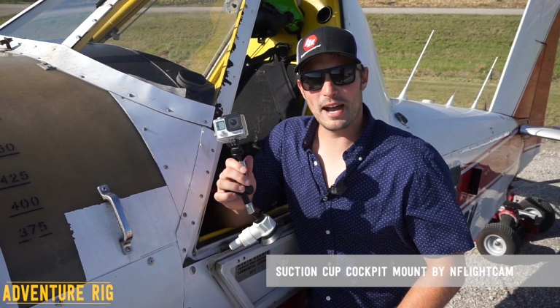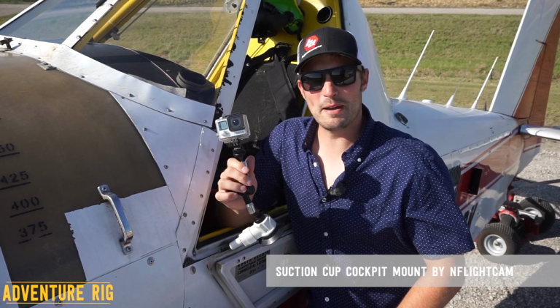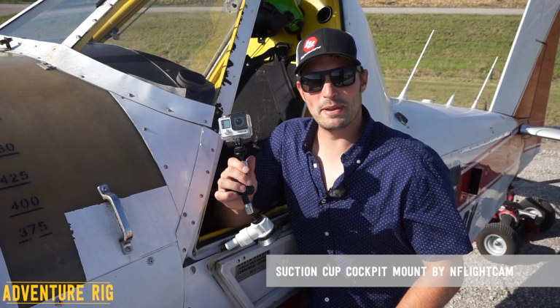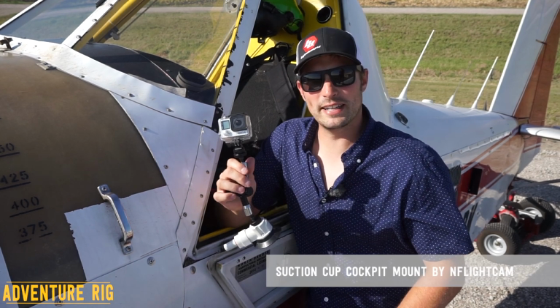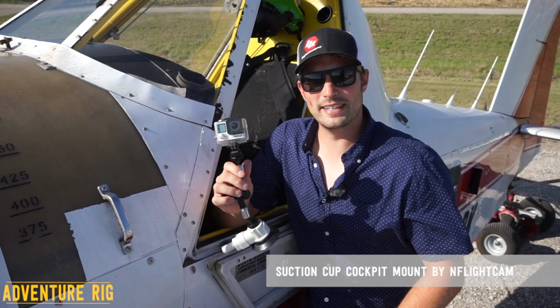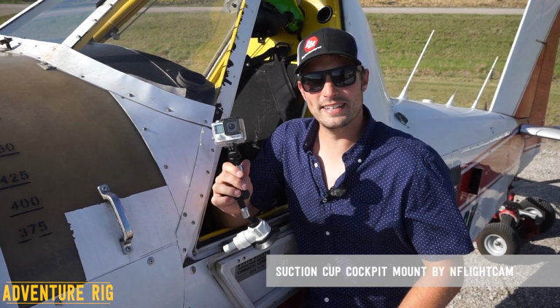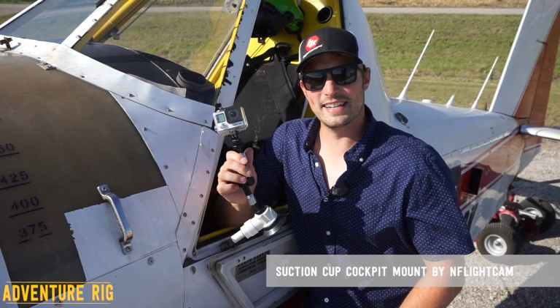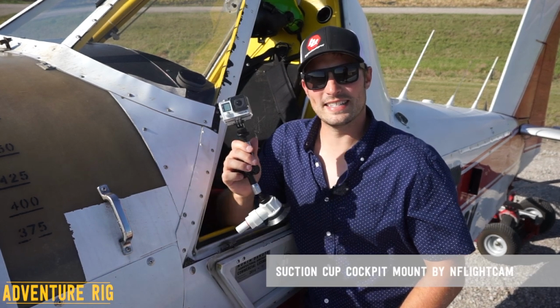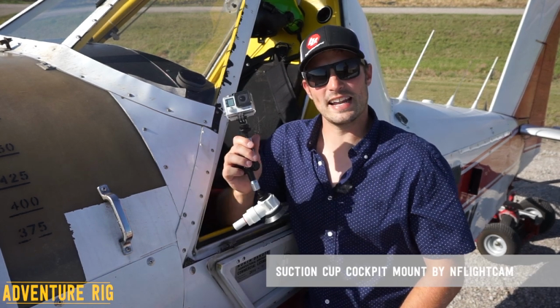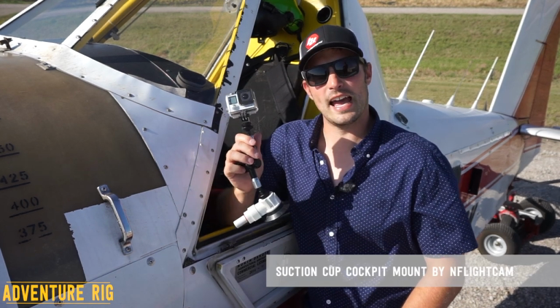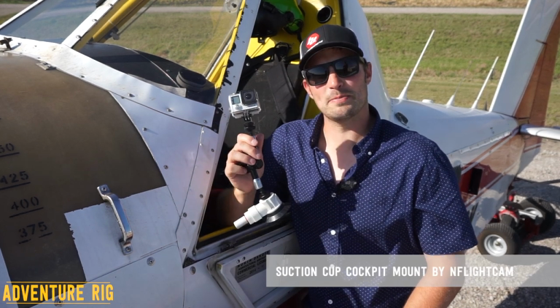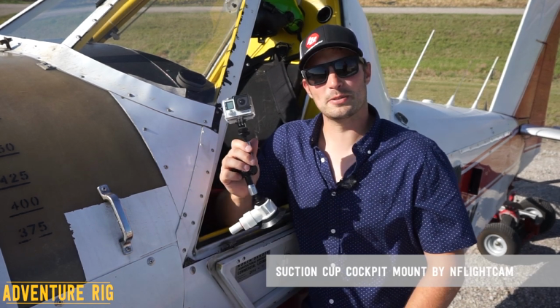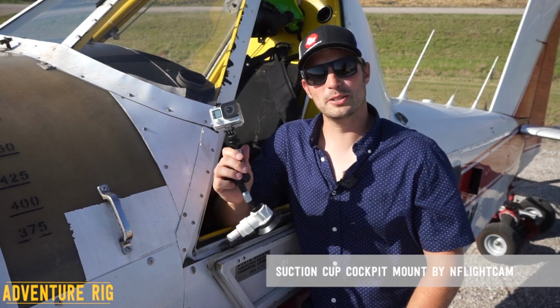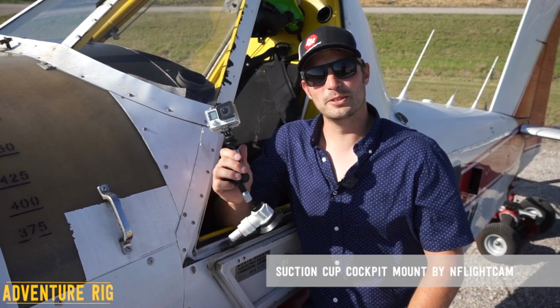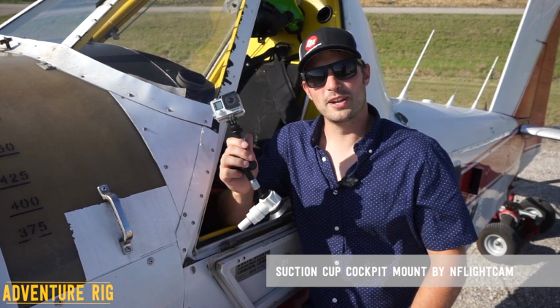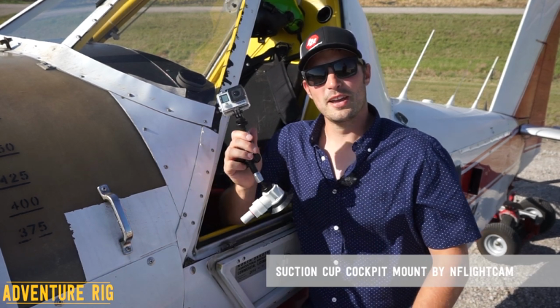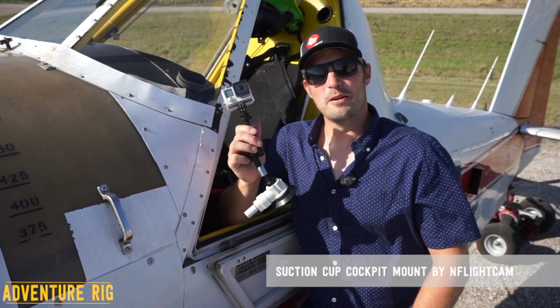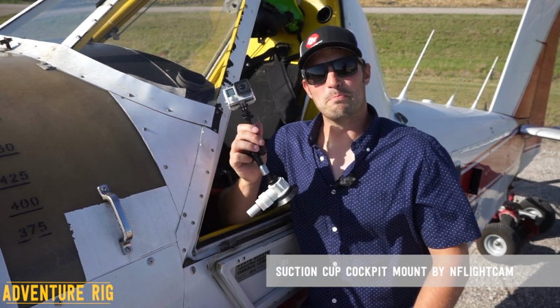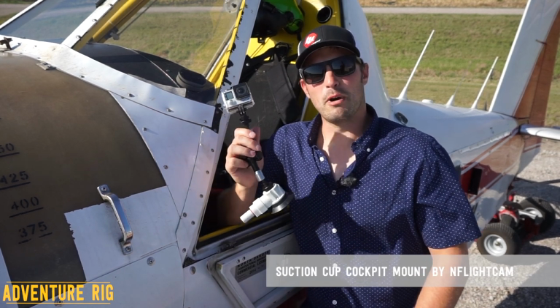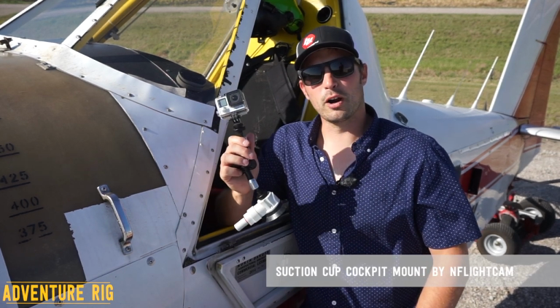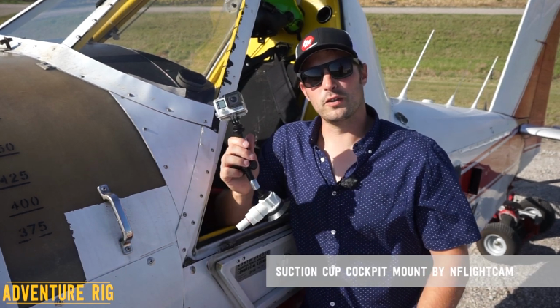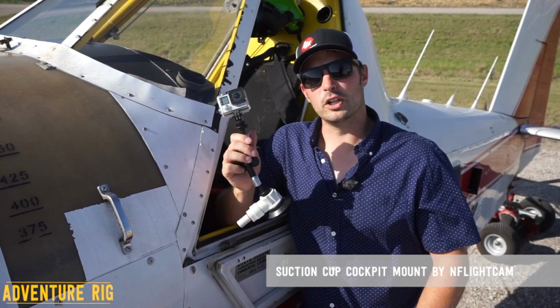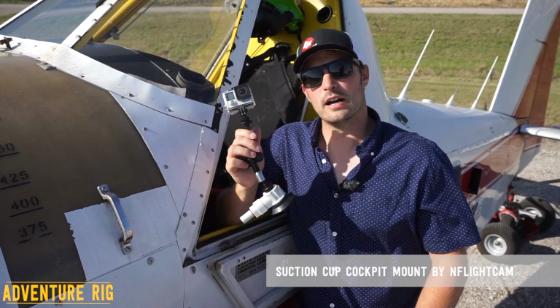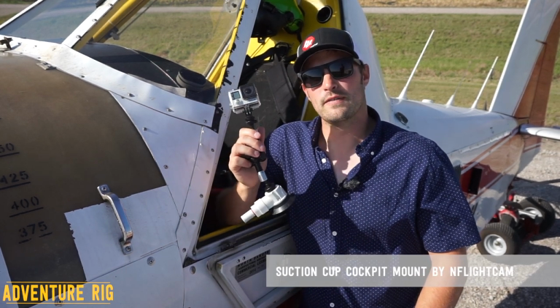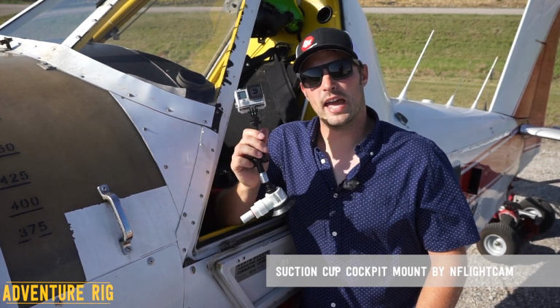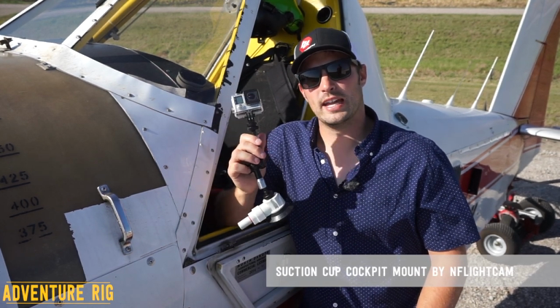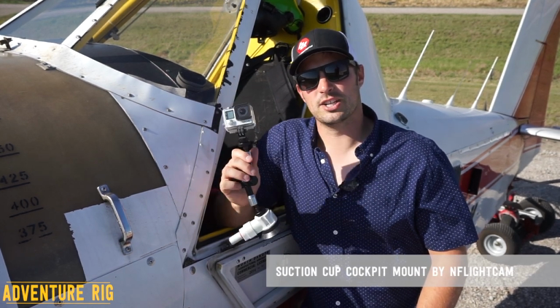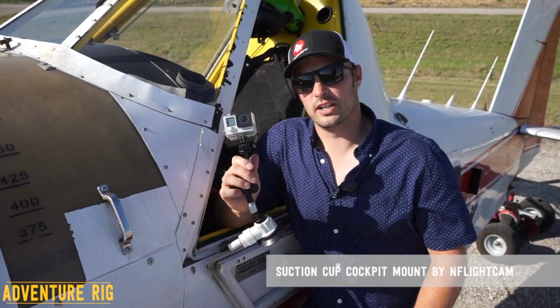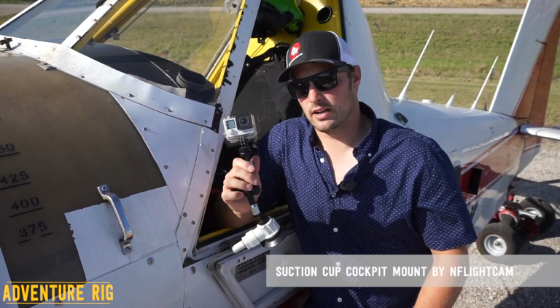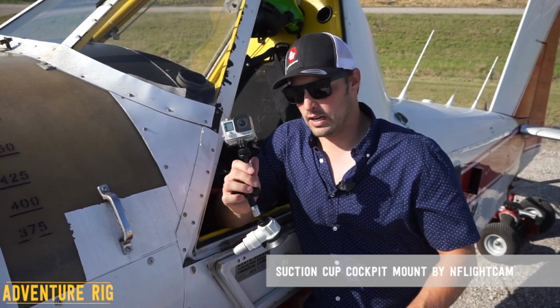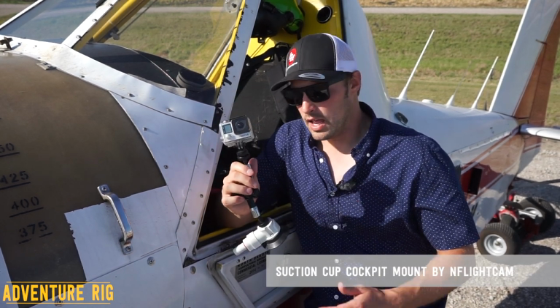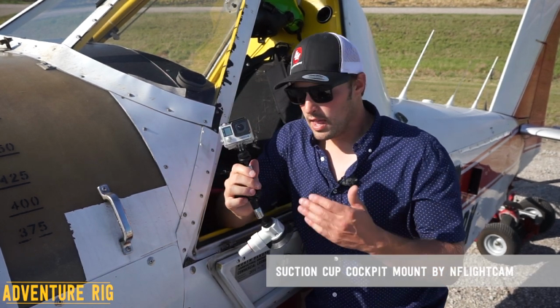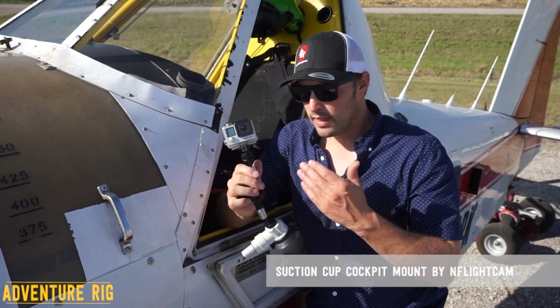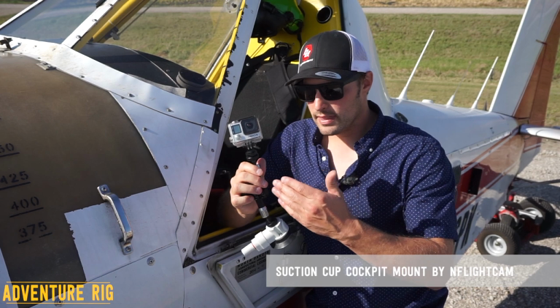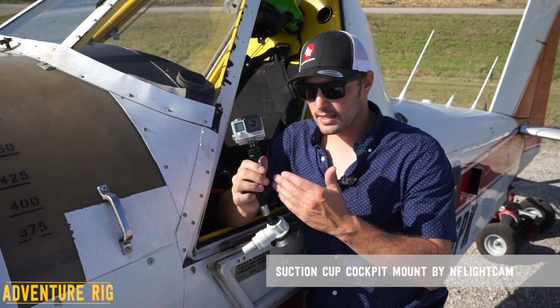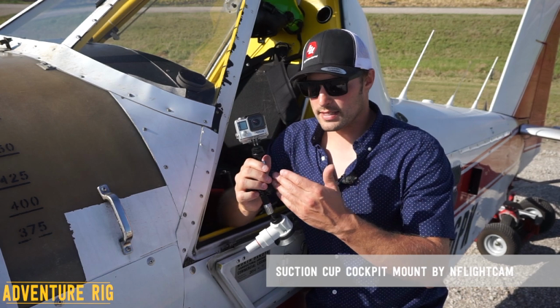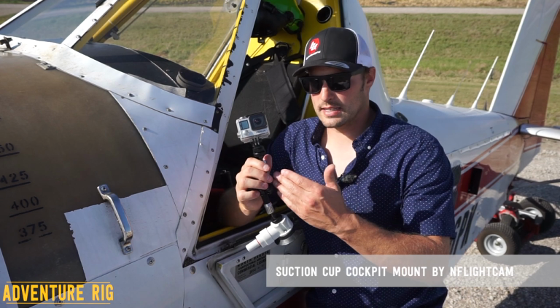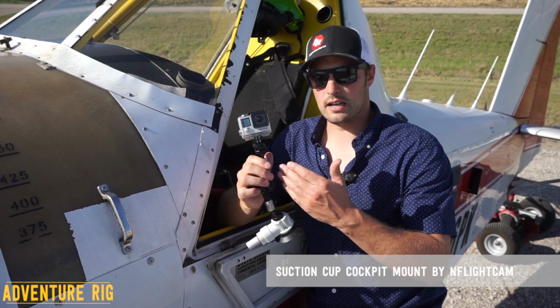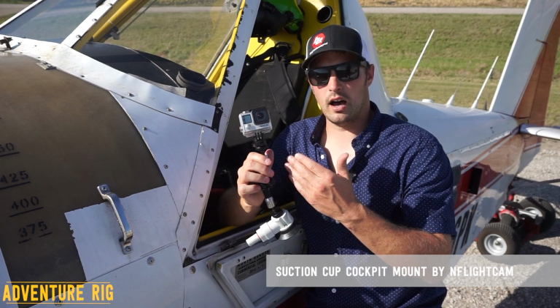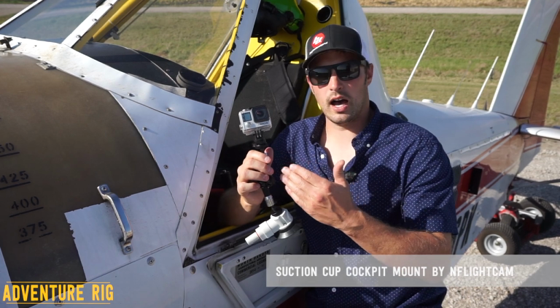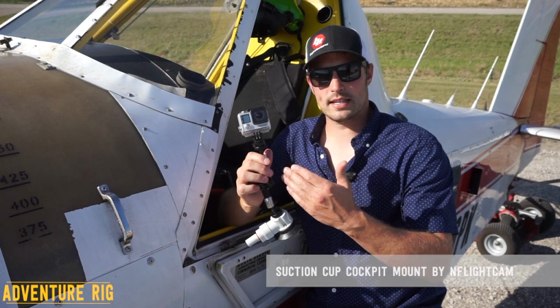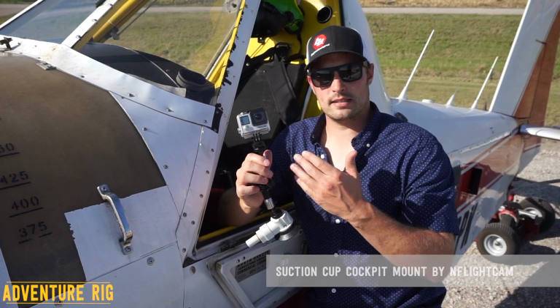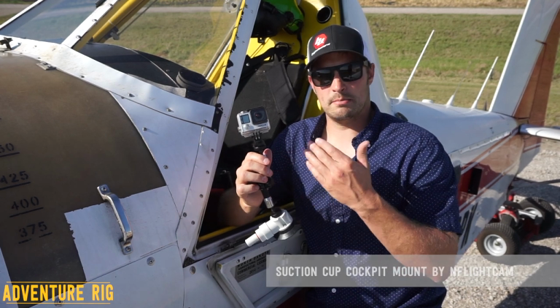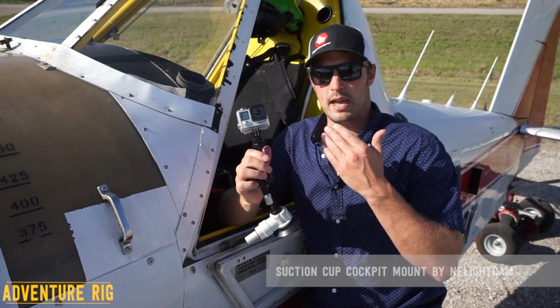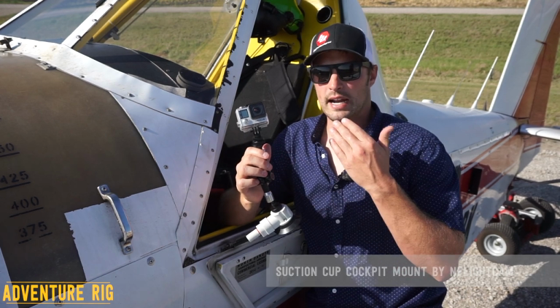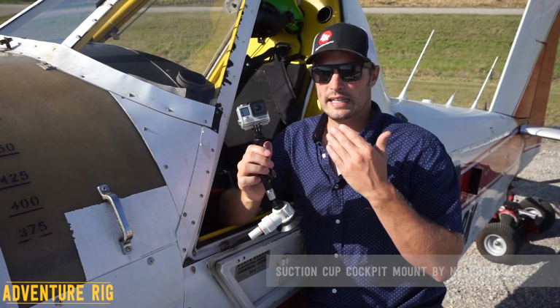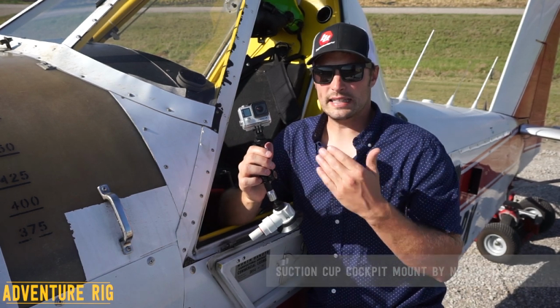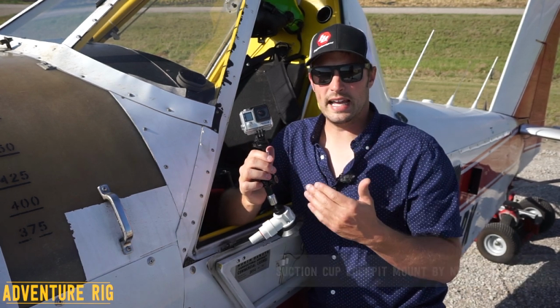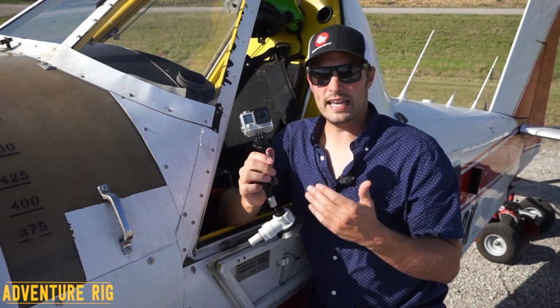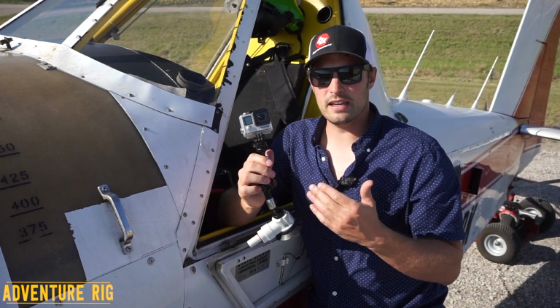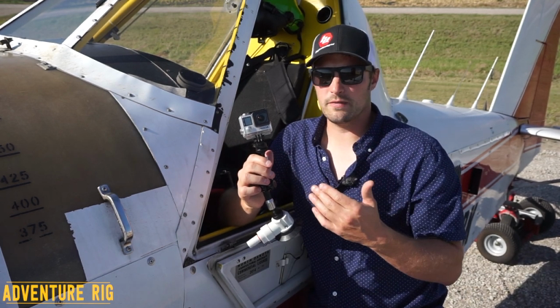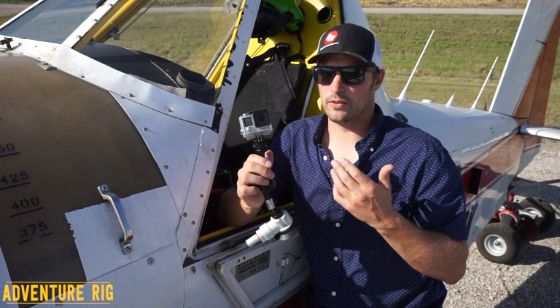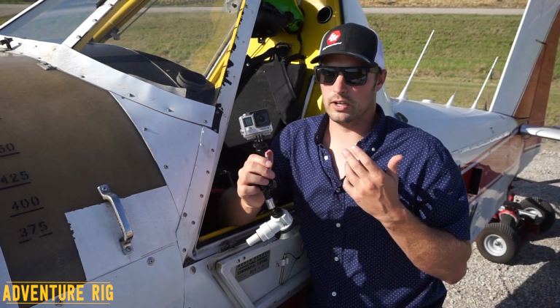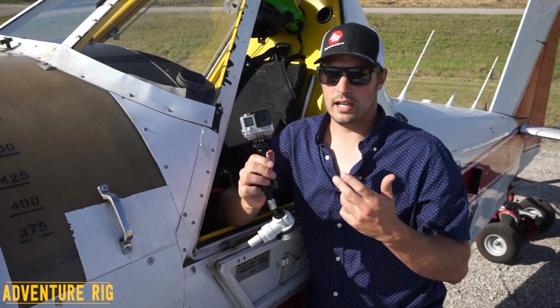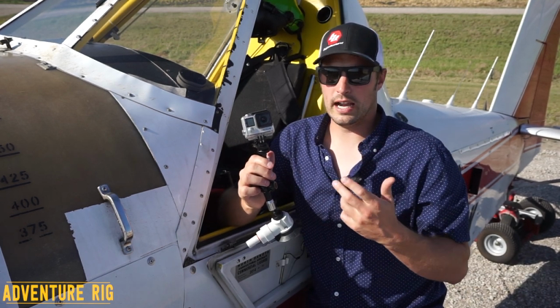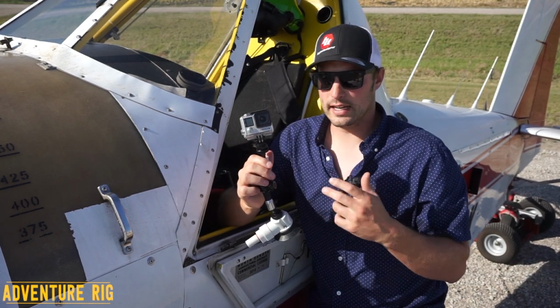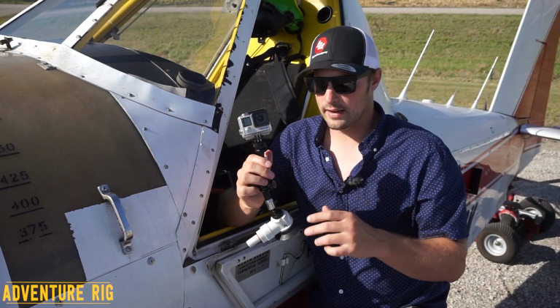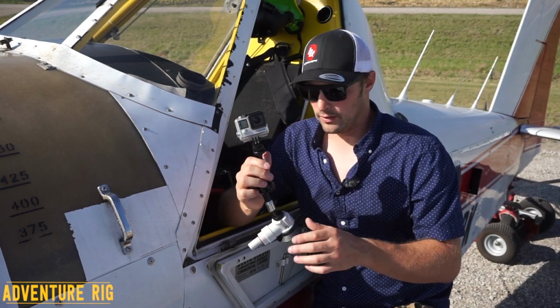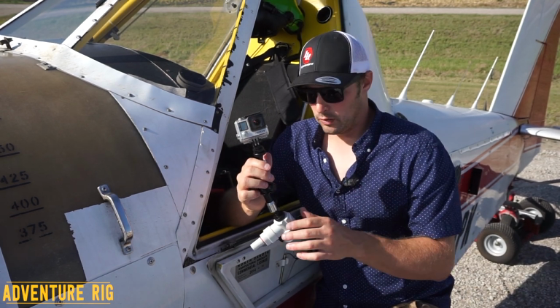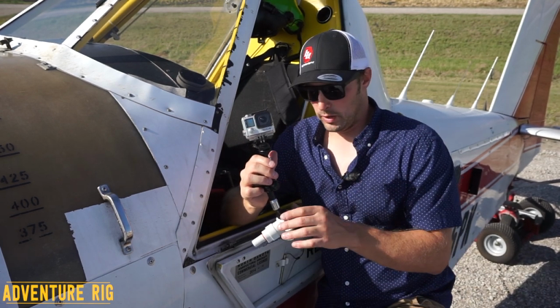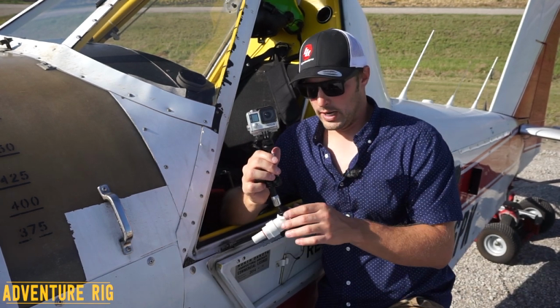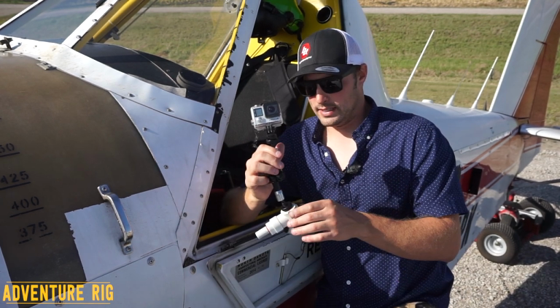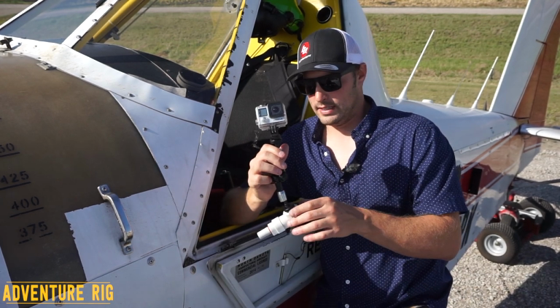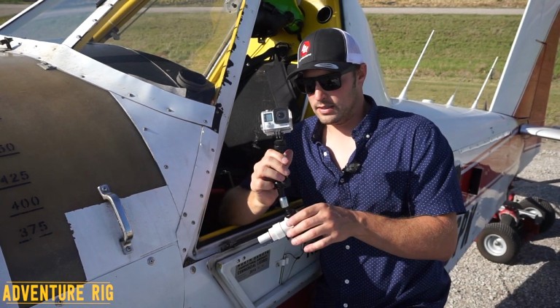In my opinion, this is an absolute marvel of engineering. This is awesome and I like it for a lot of different reasons.